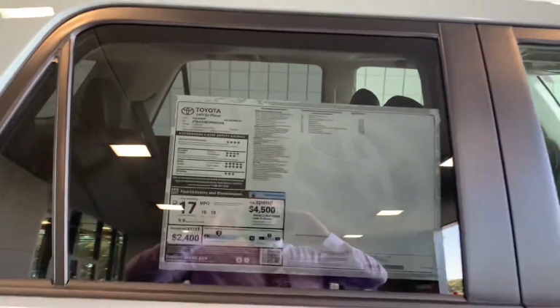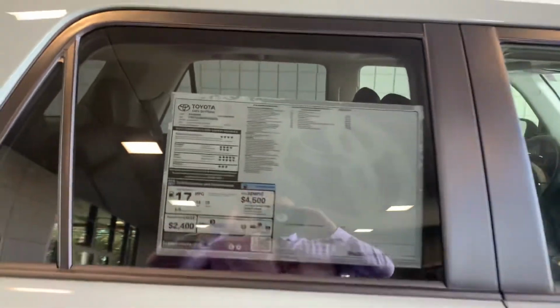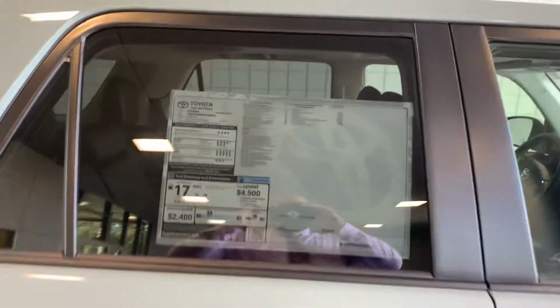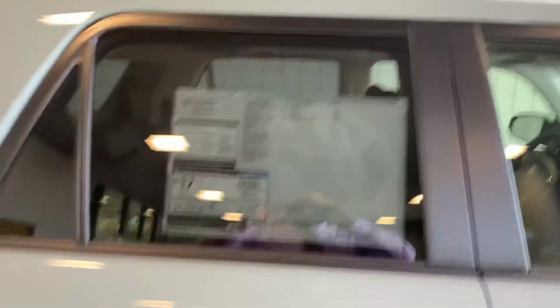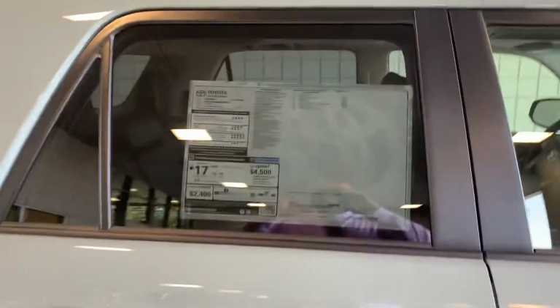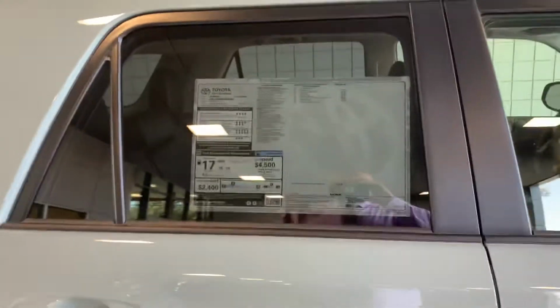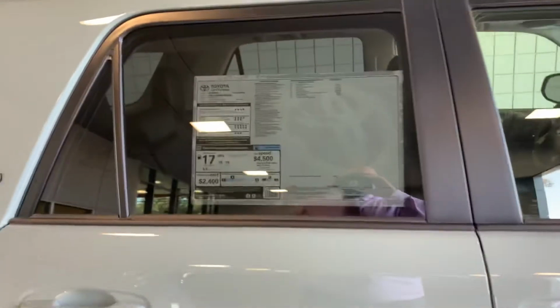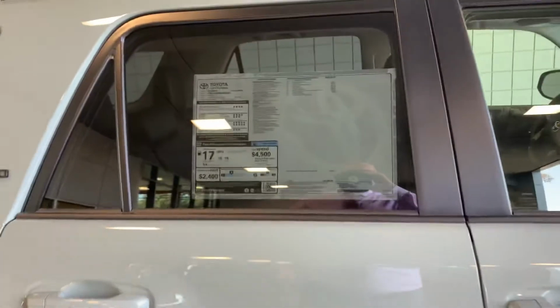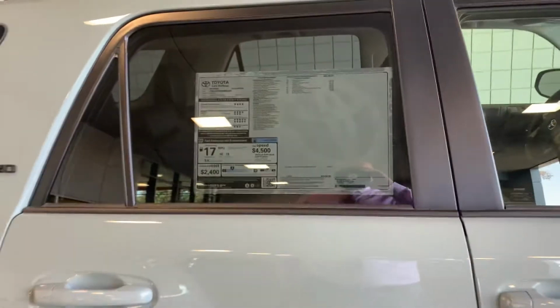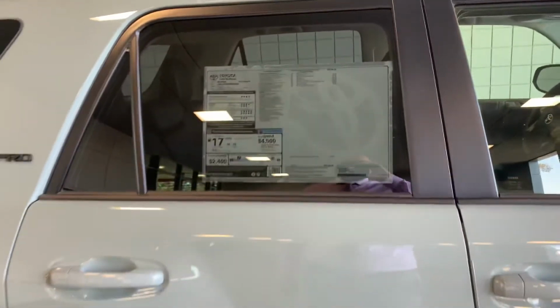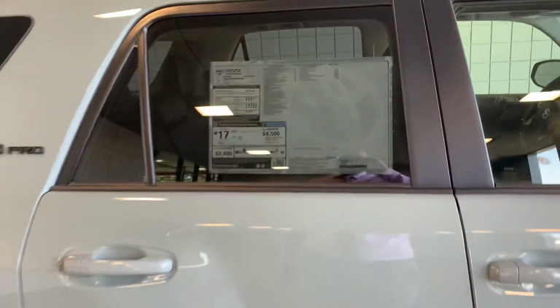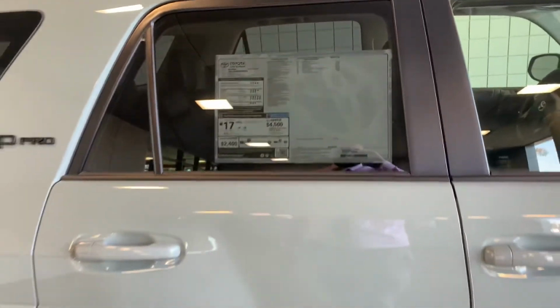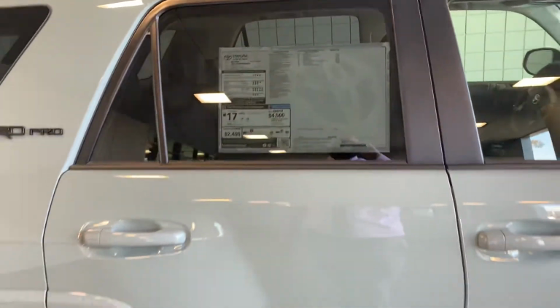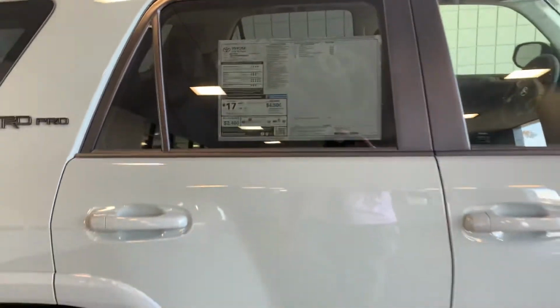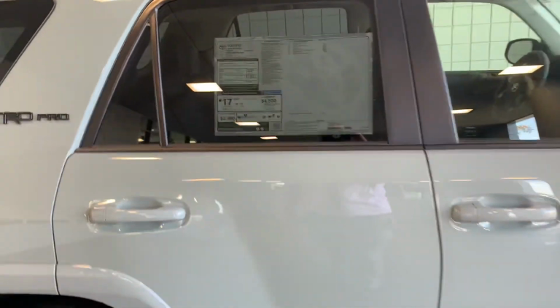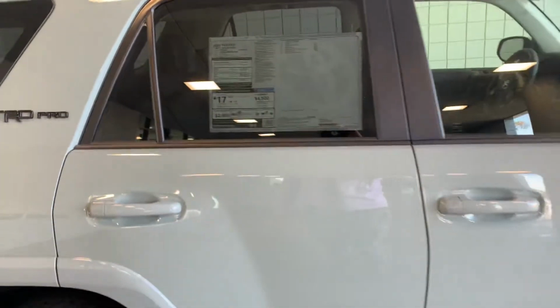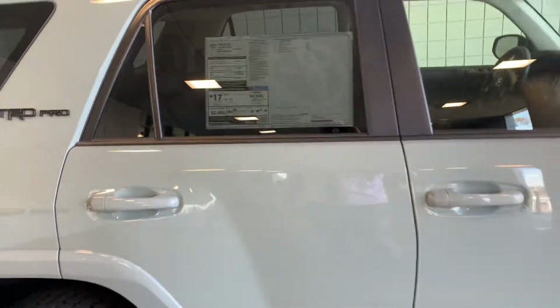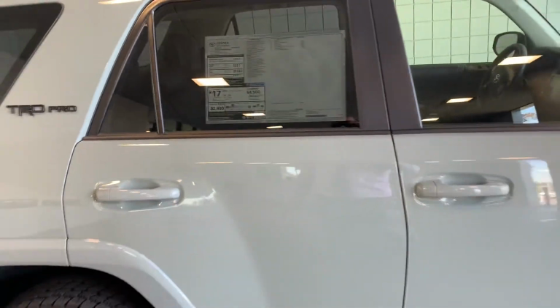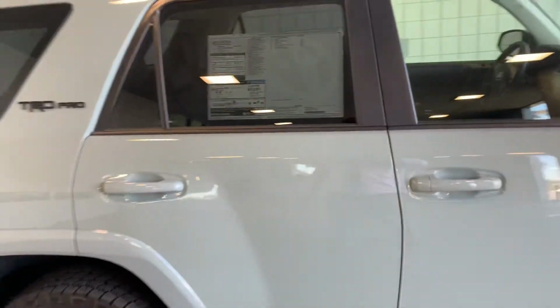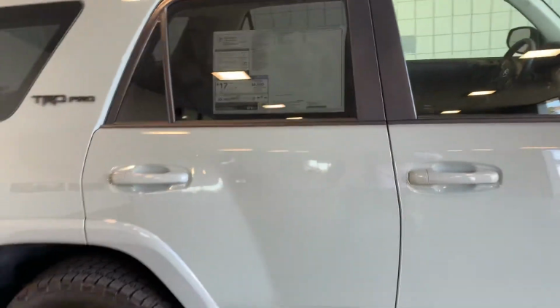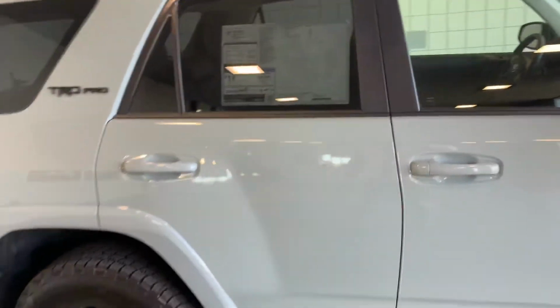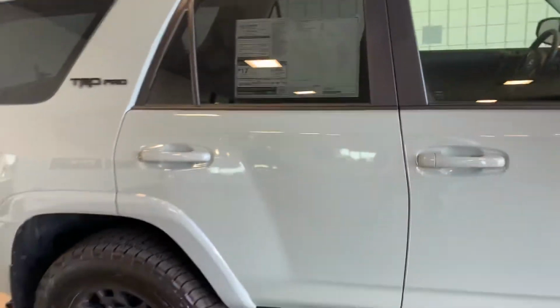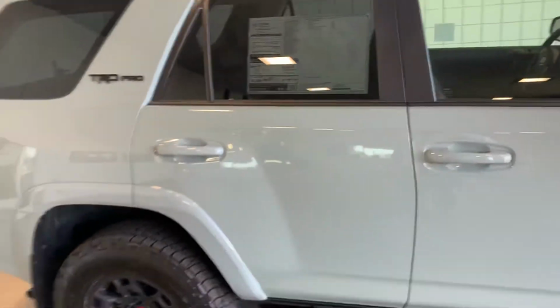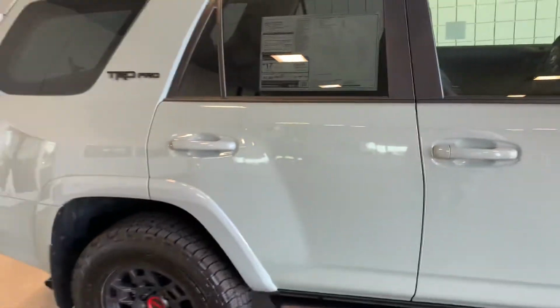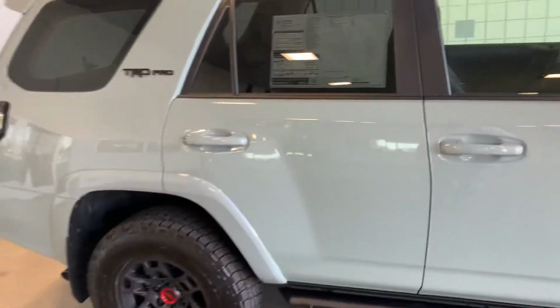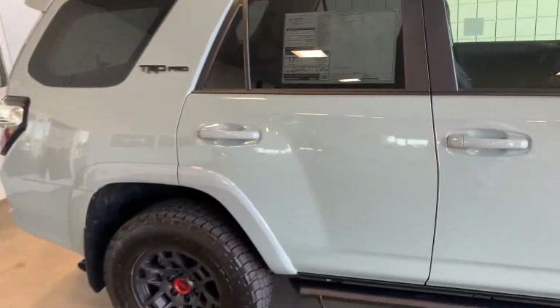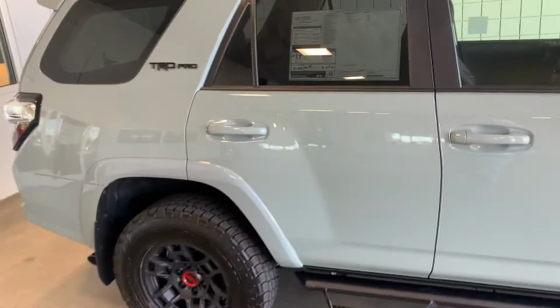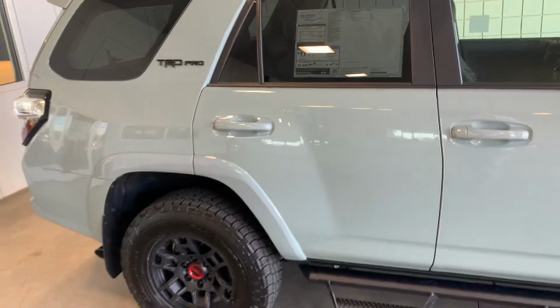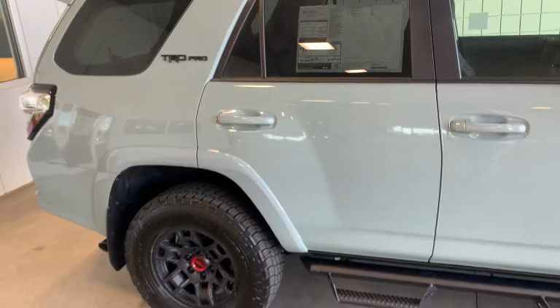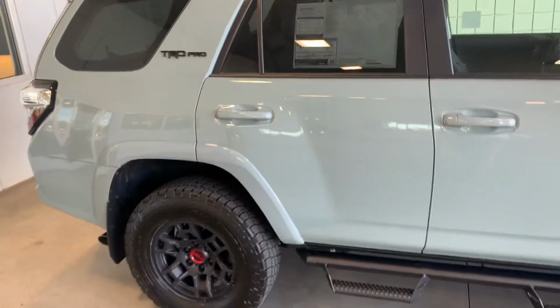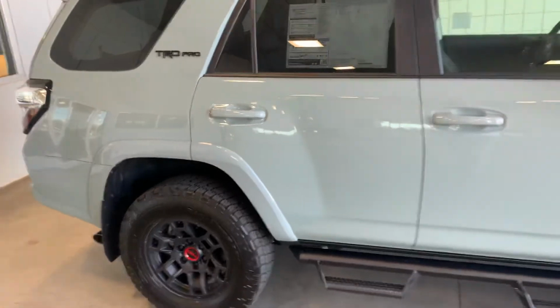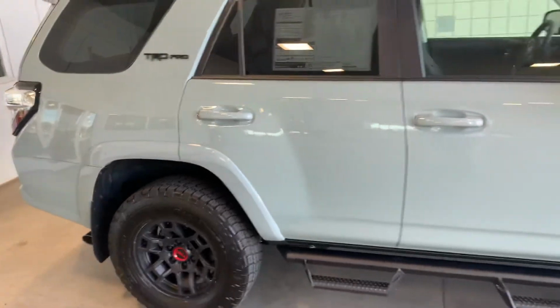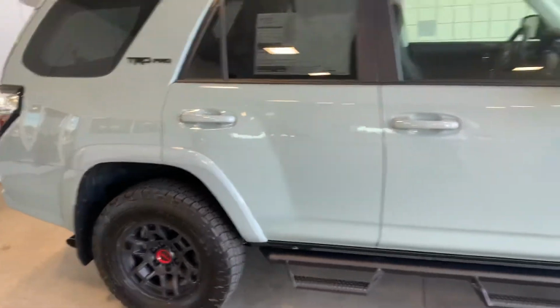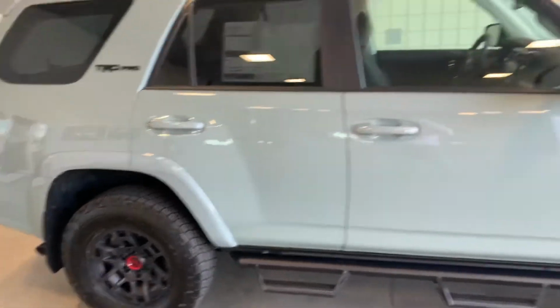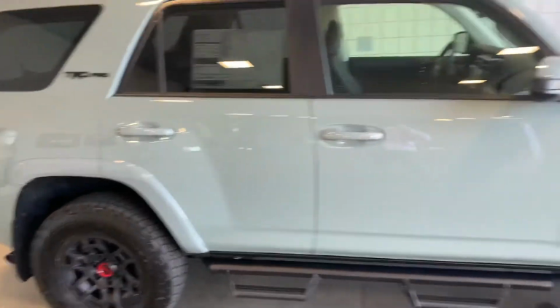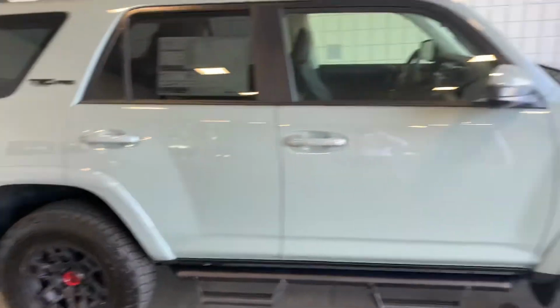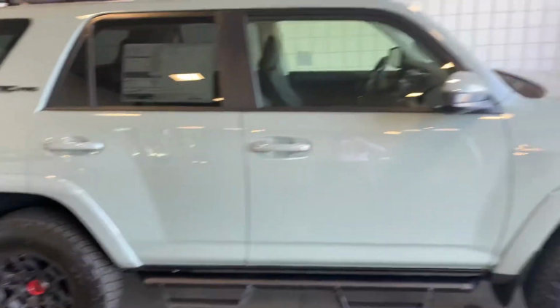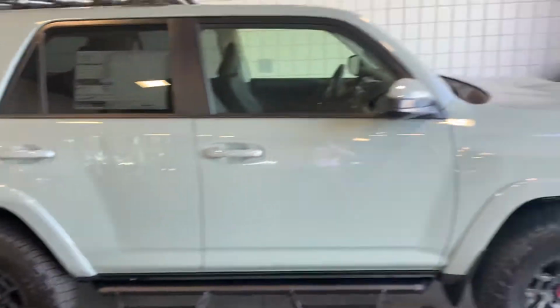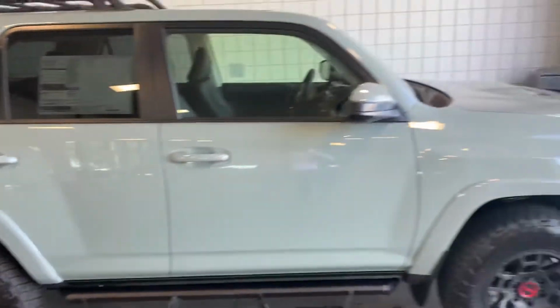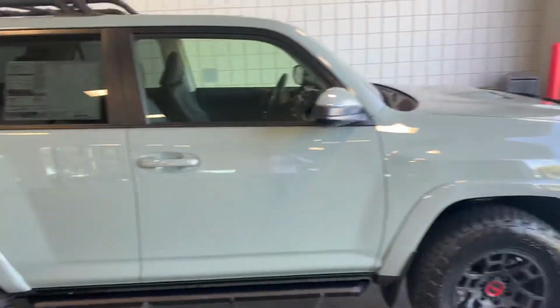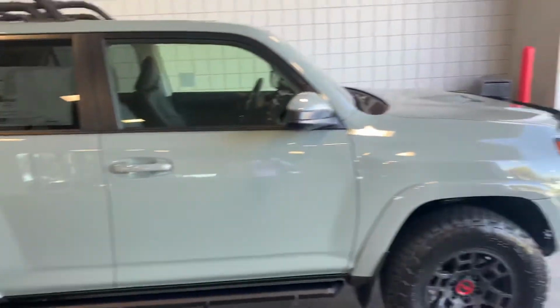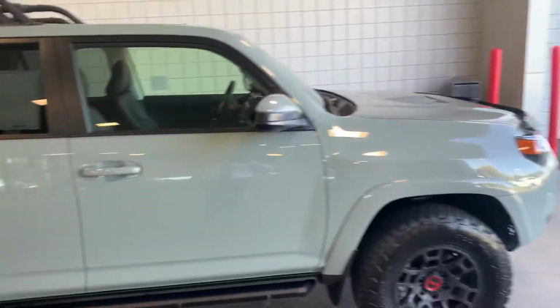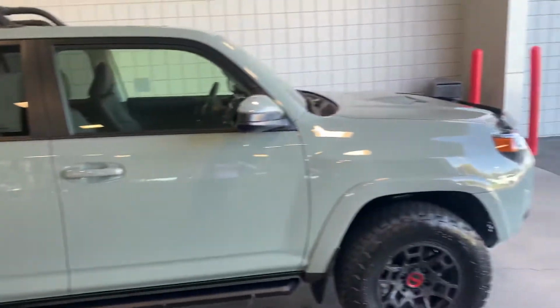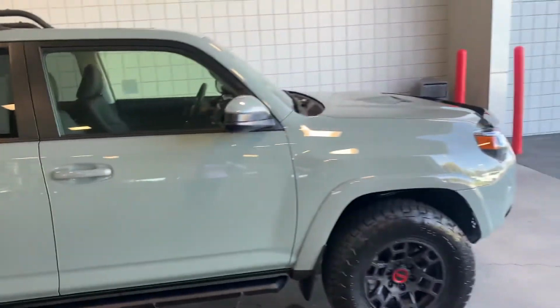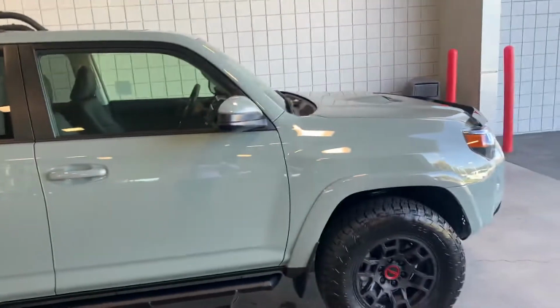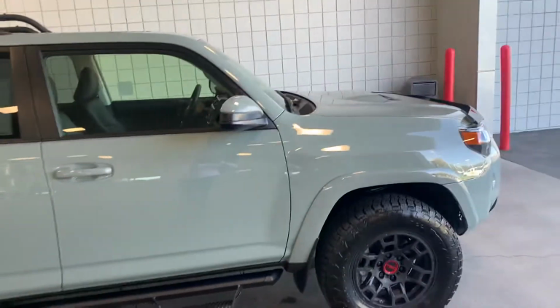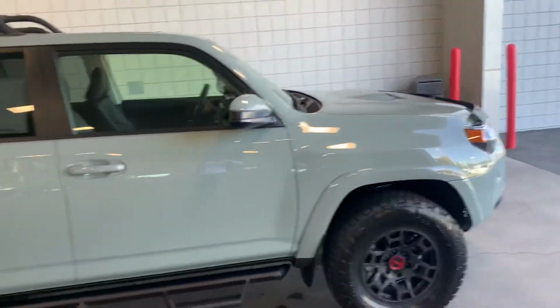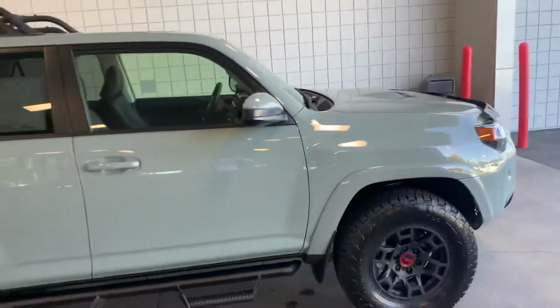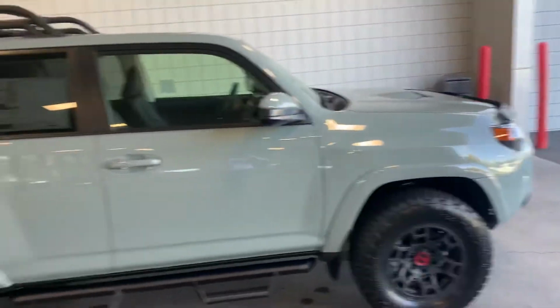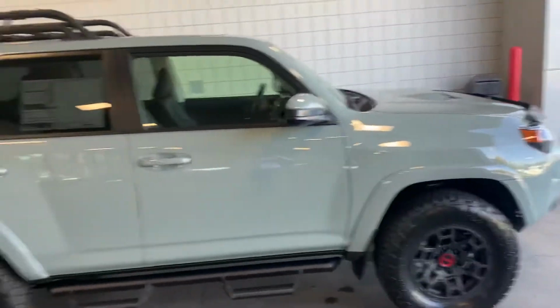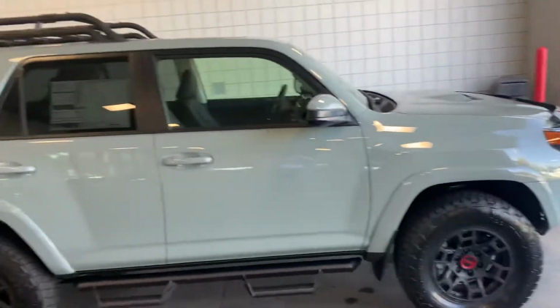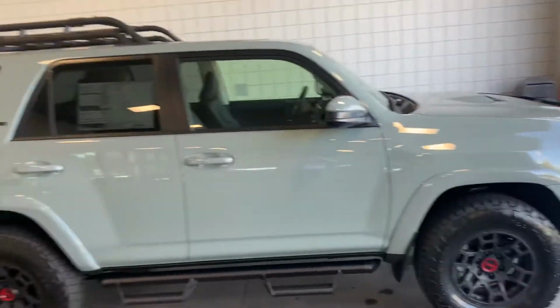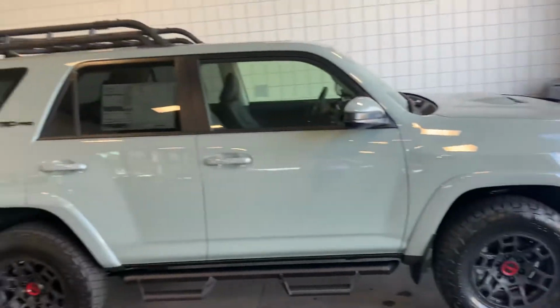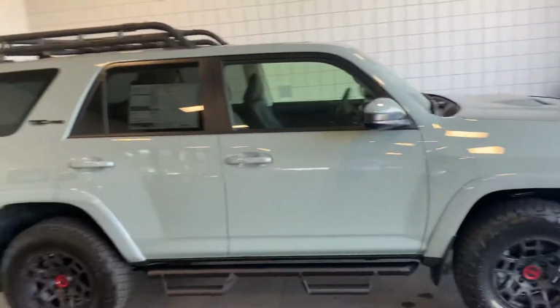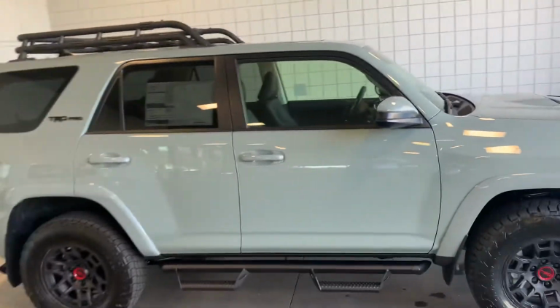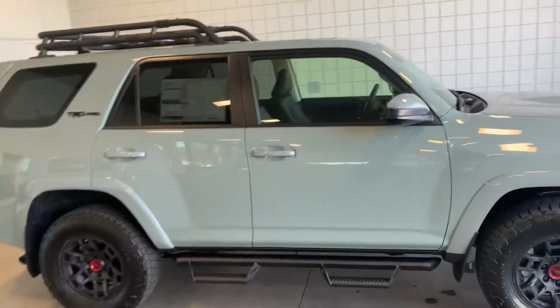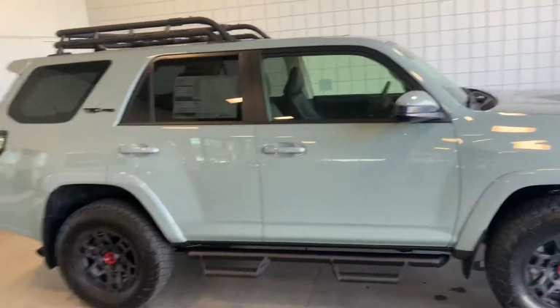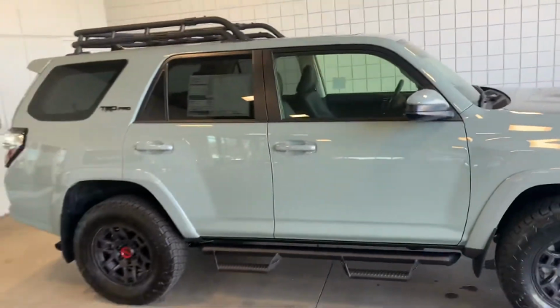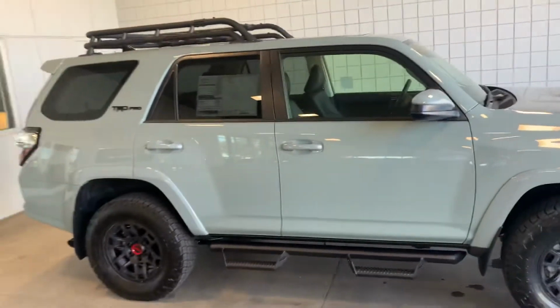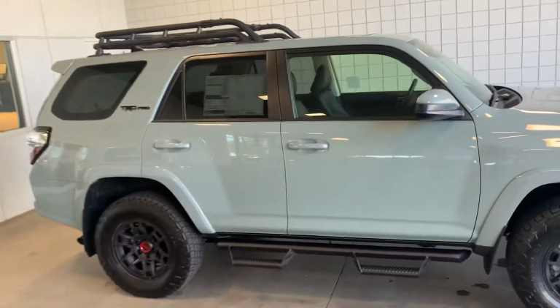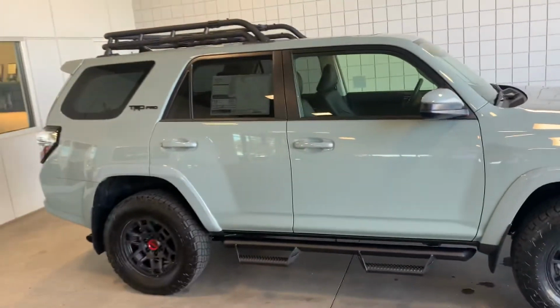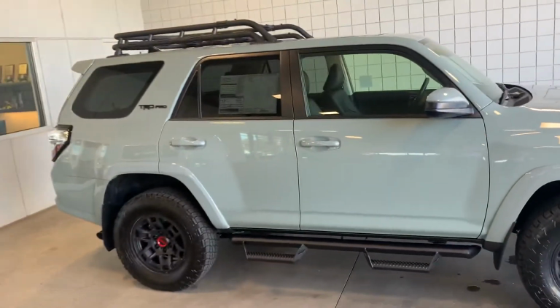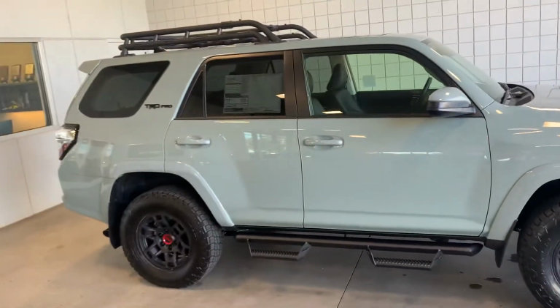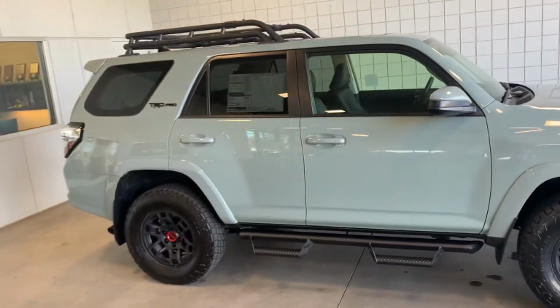Of course, the Fox suspension is what everybody's after. Crawl control on this thing — I call it the Billy Goat. Go anywhere.